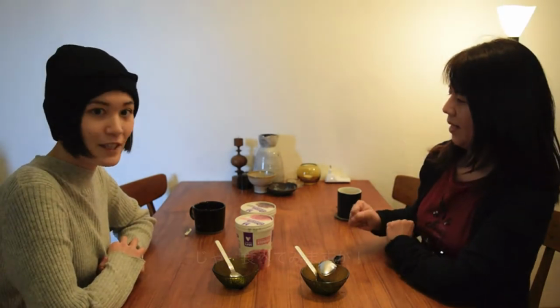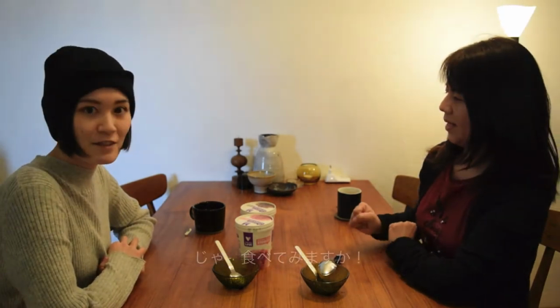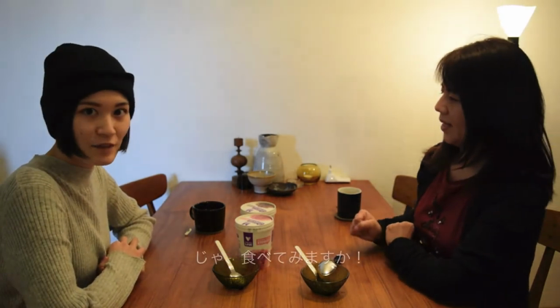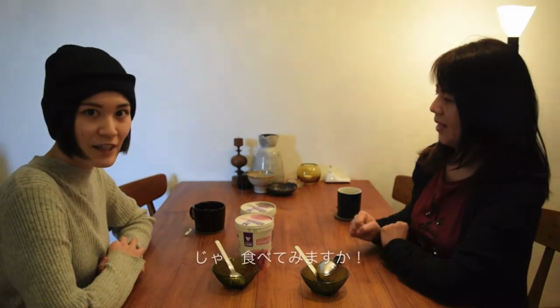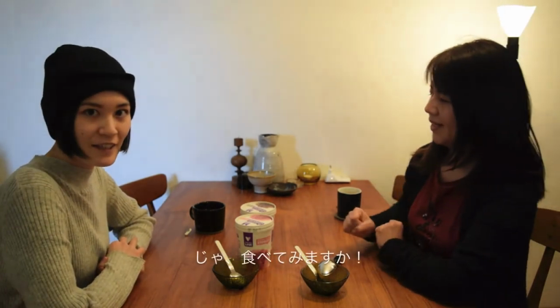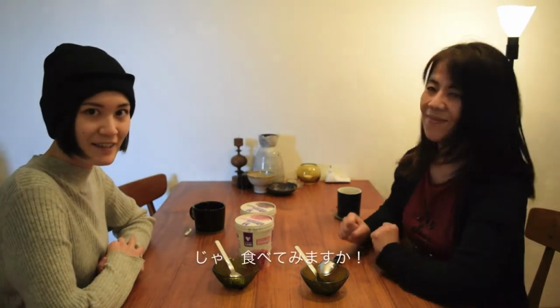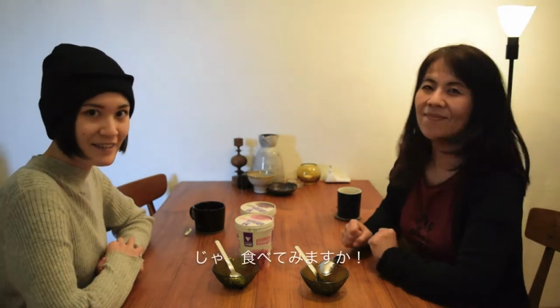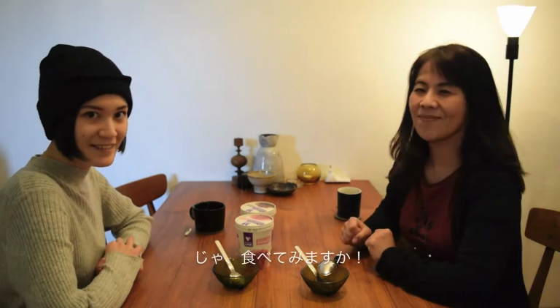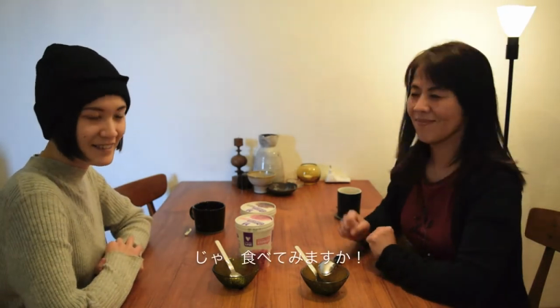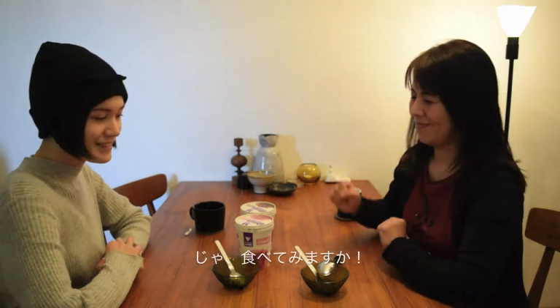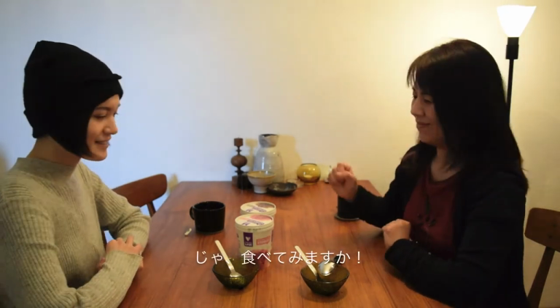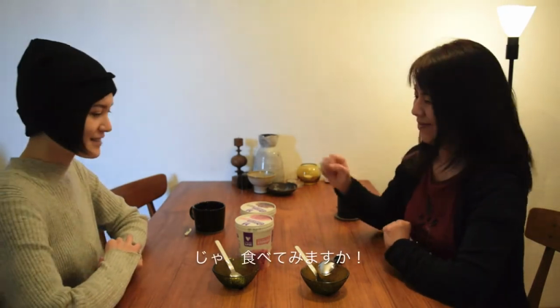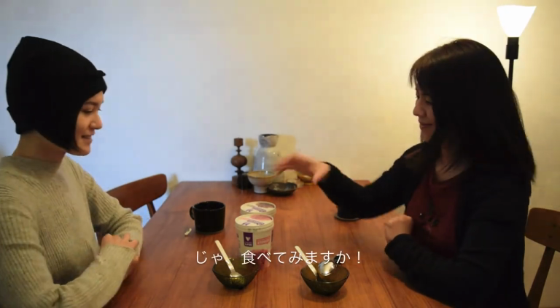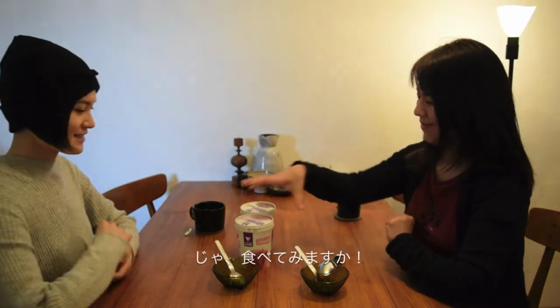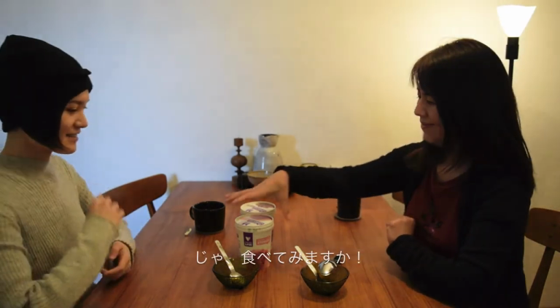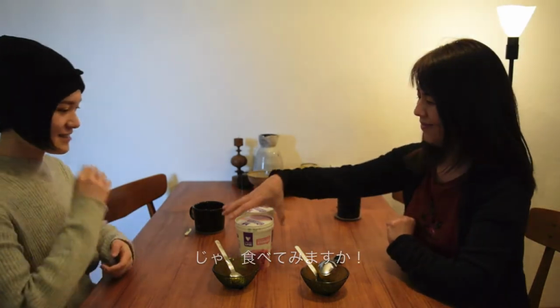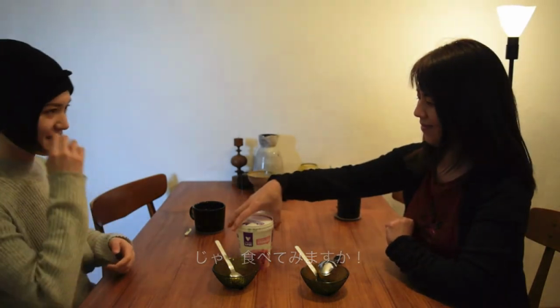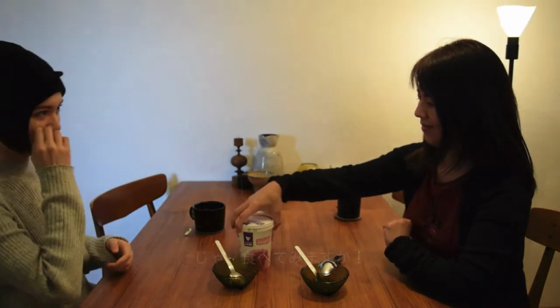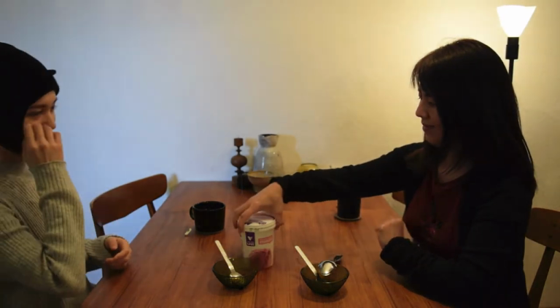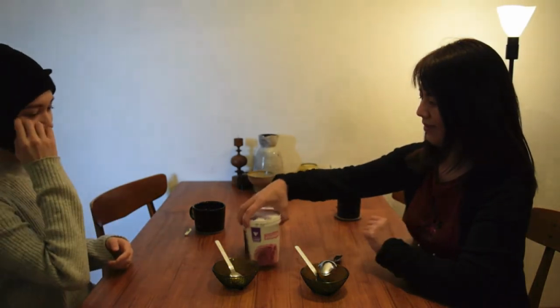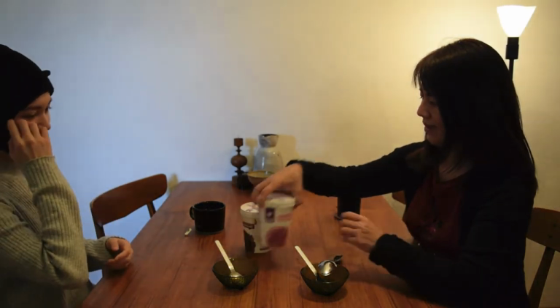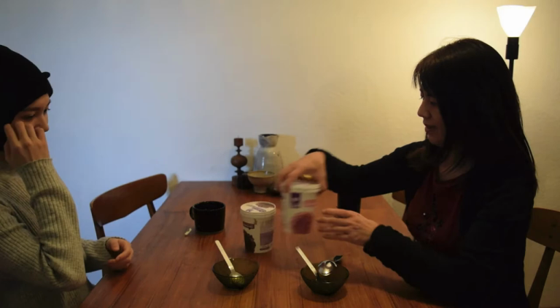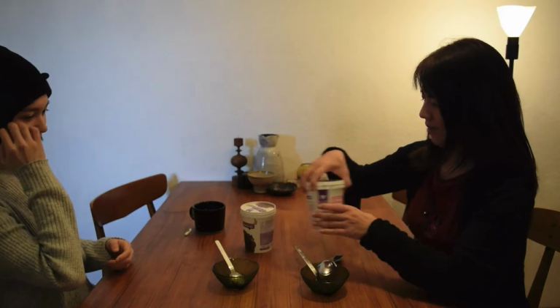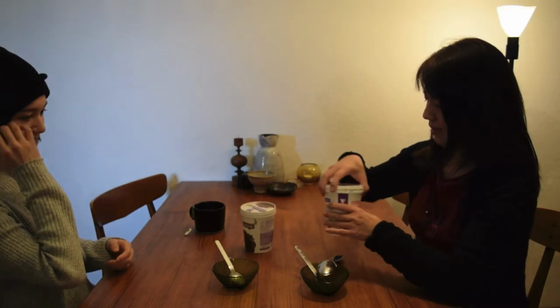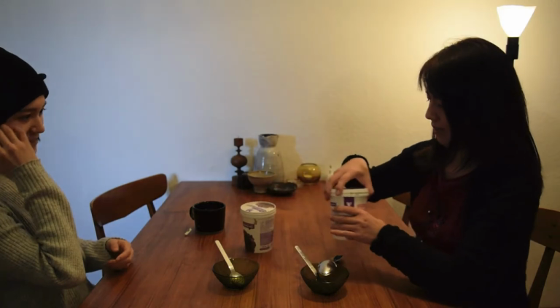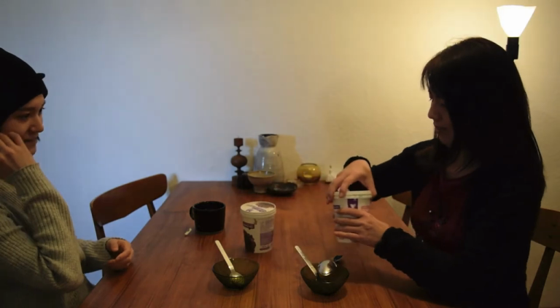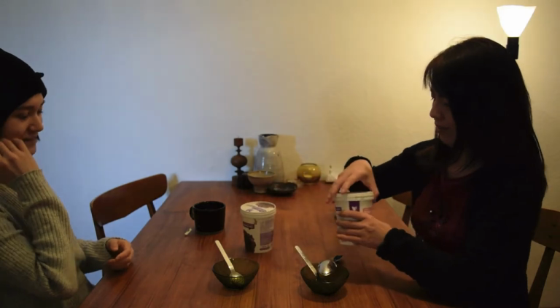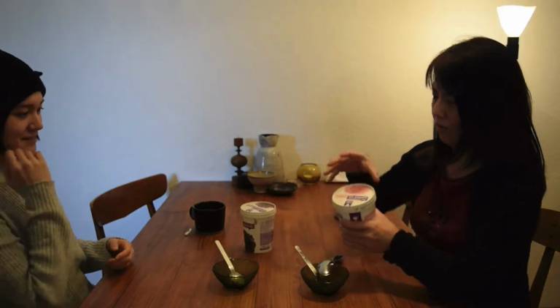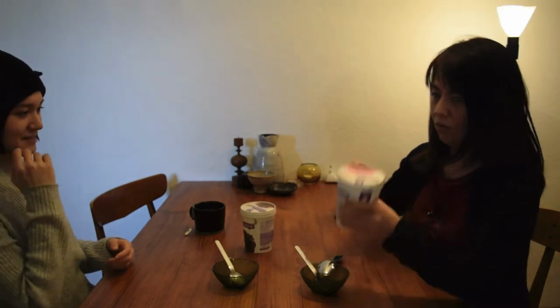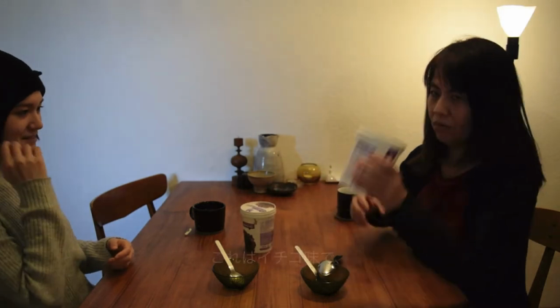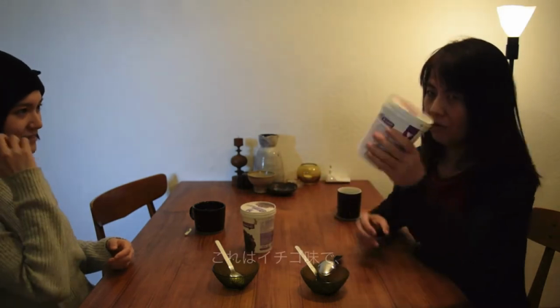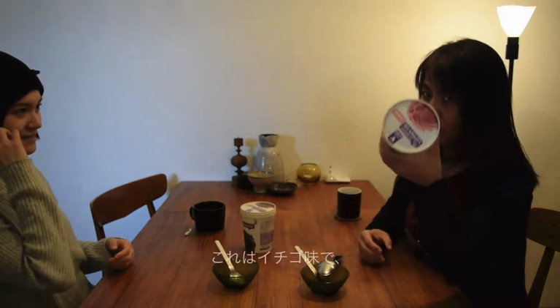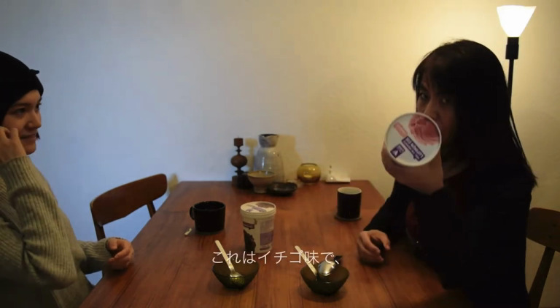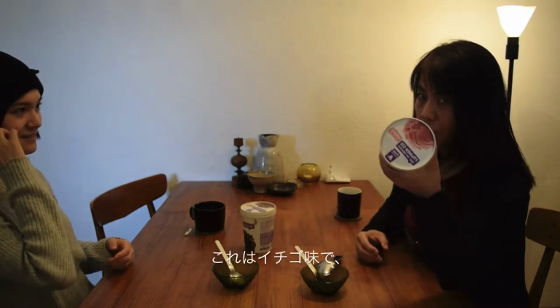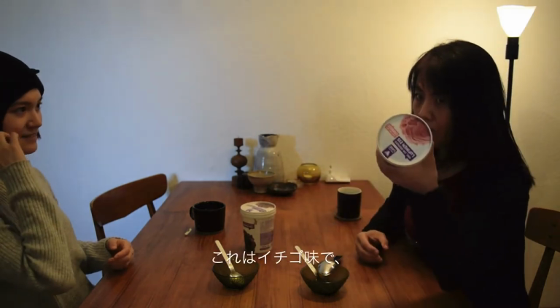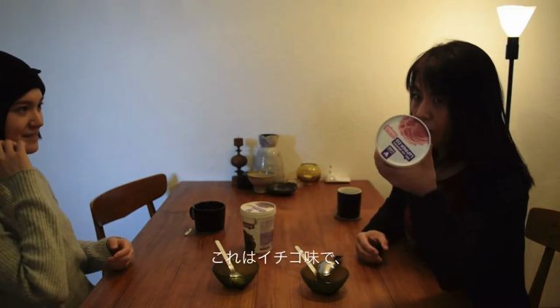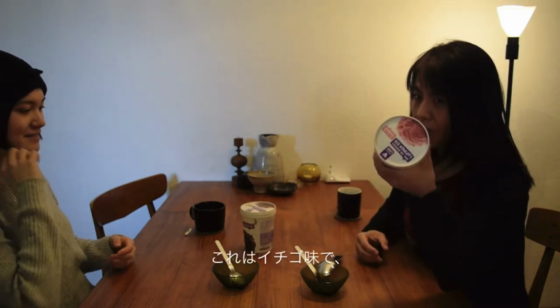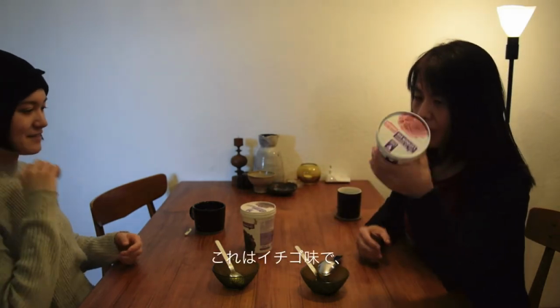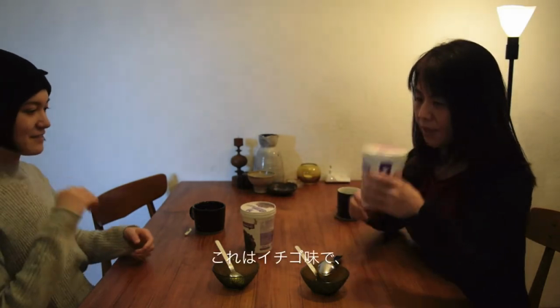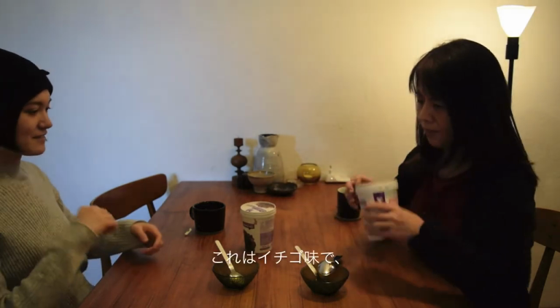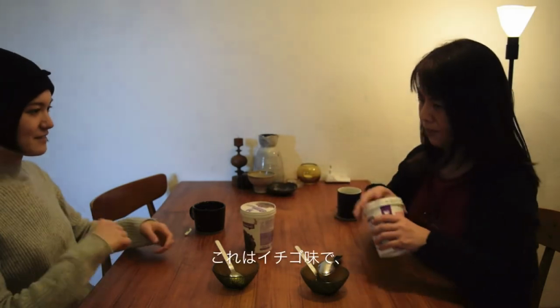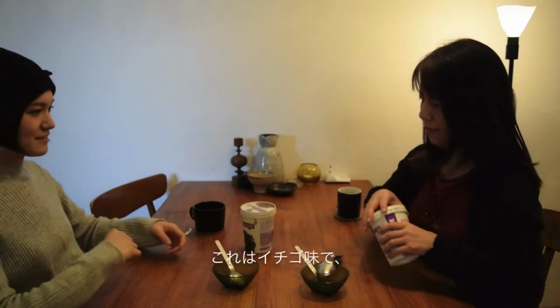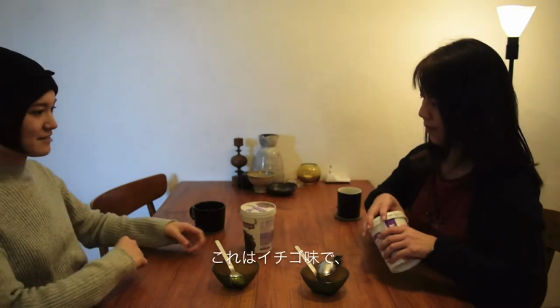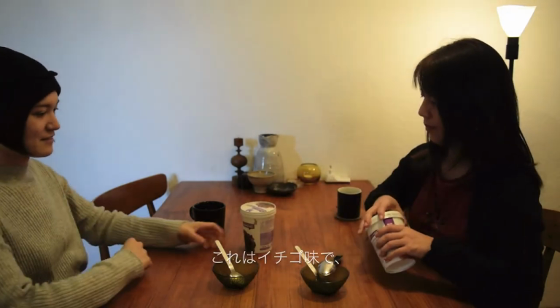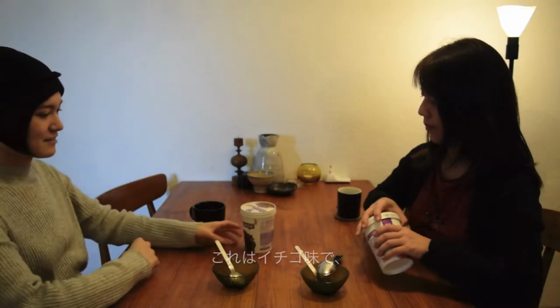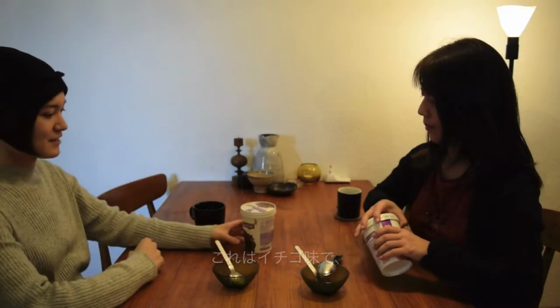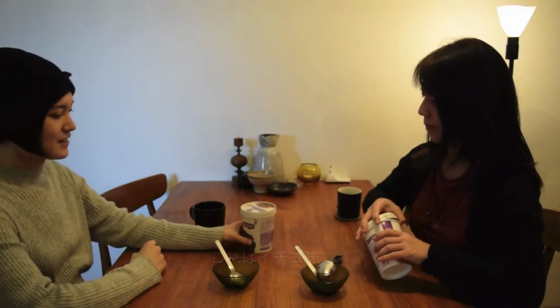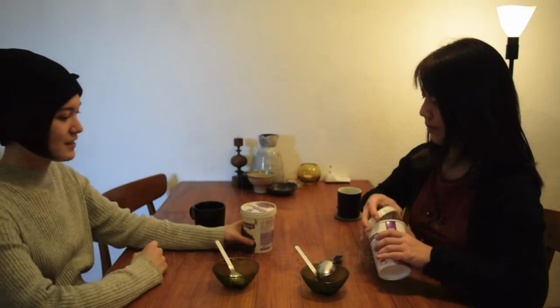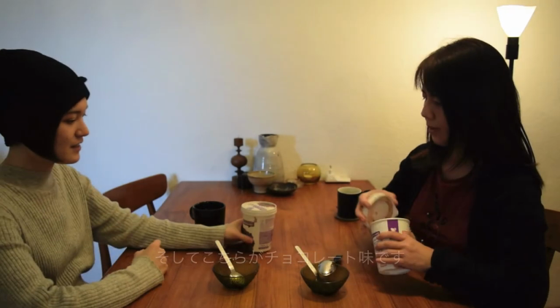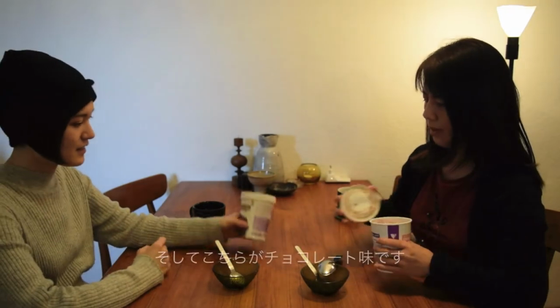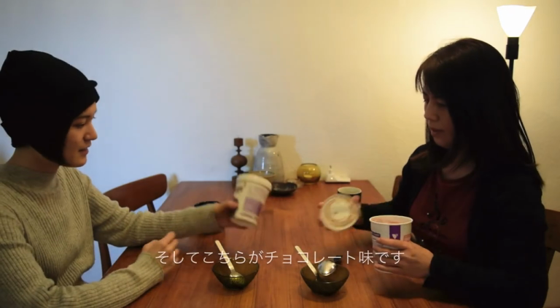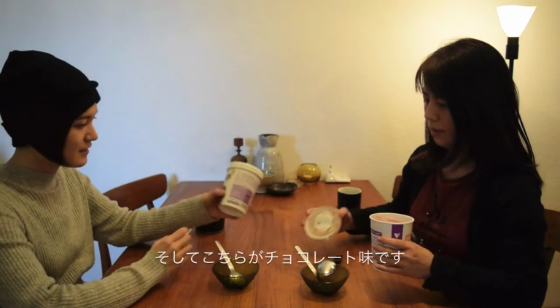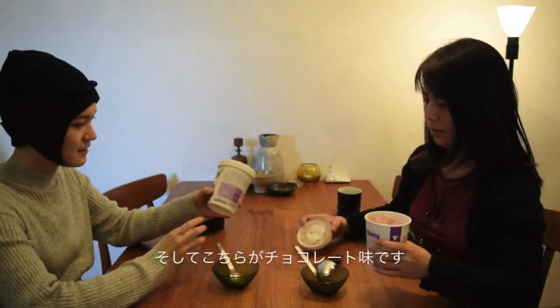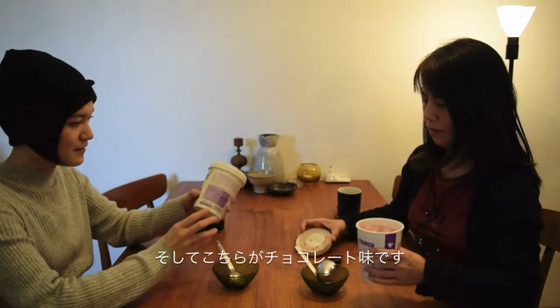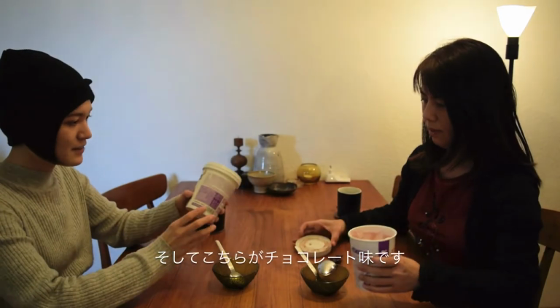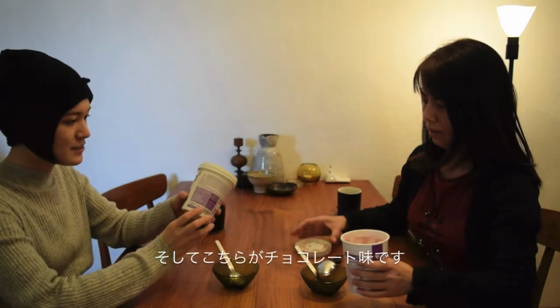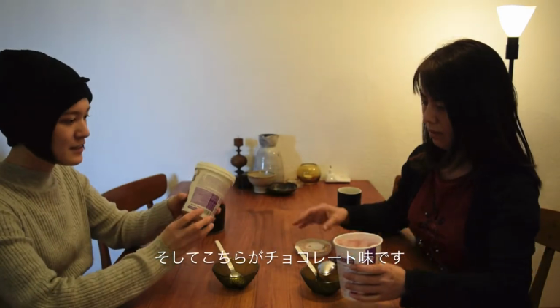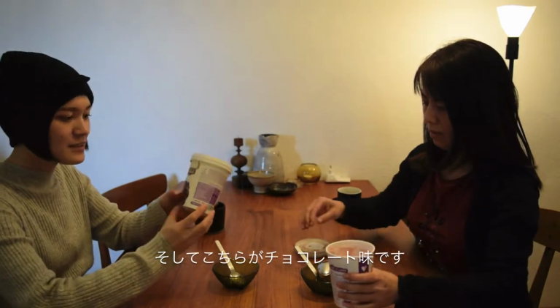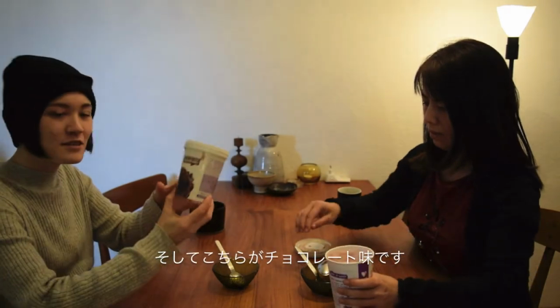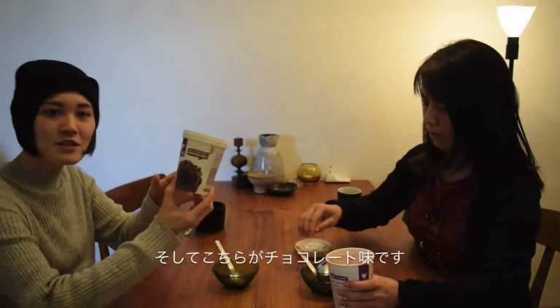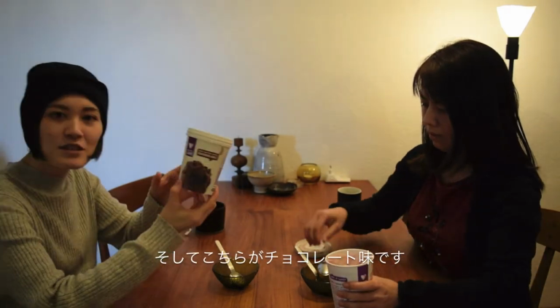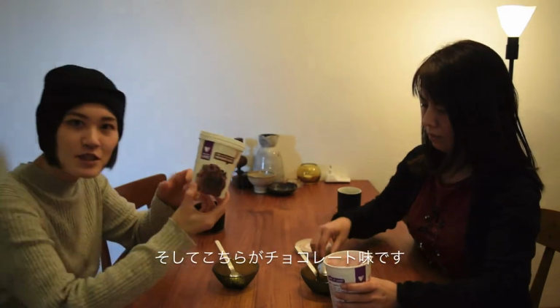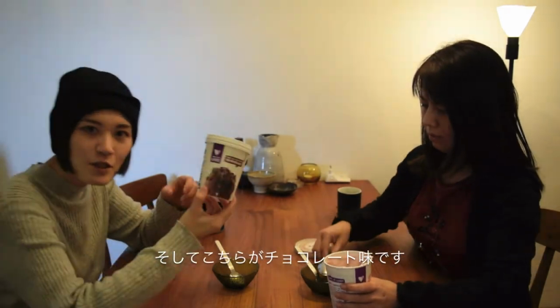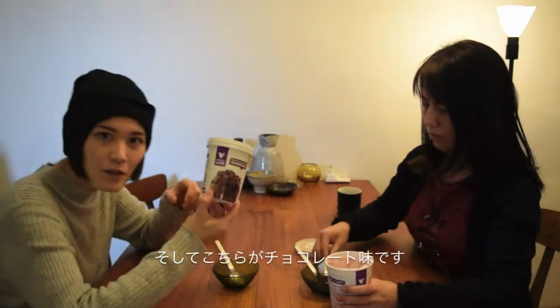Let's try. This is strawberry and this is chocolate.